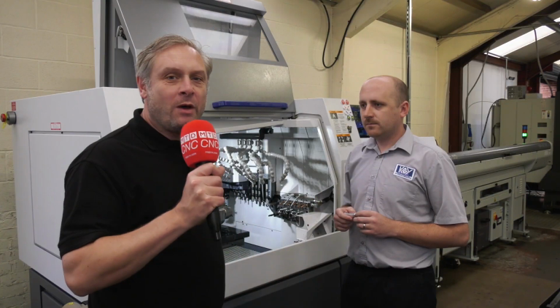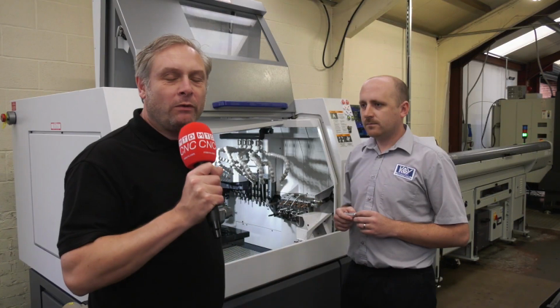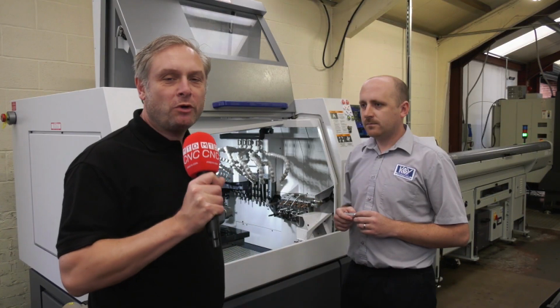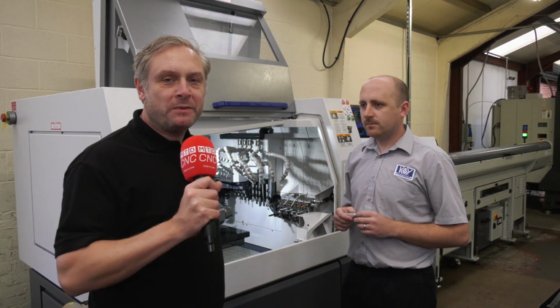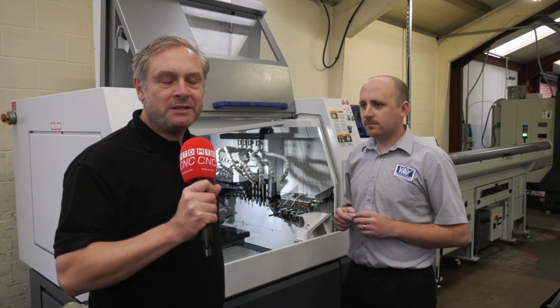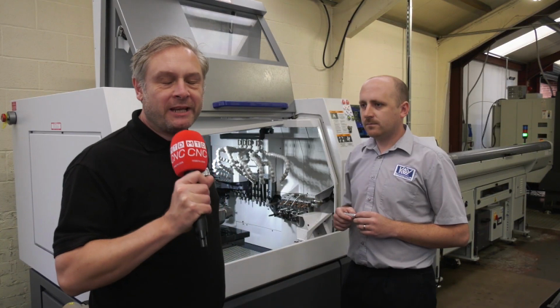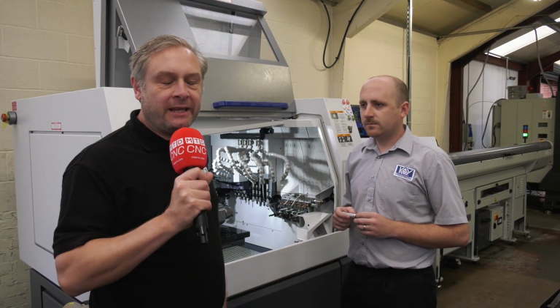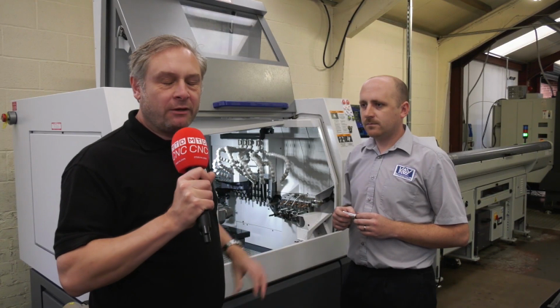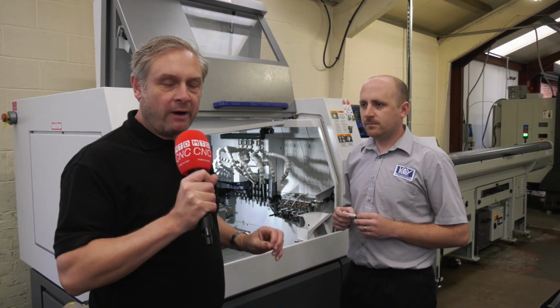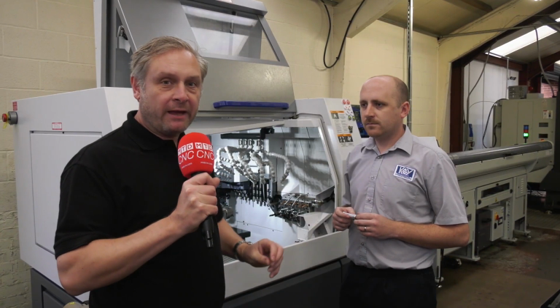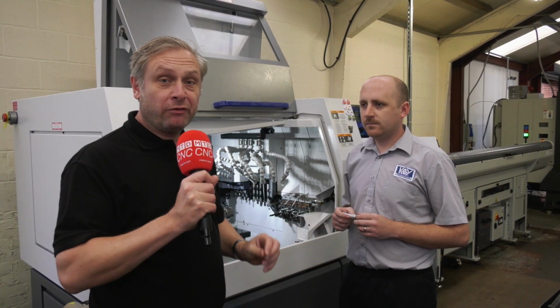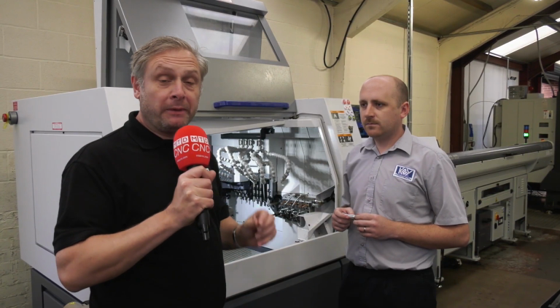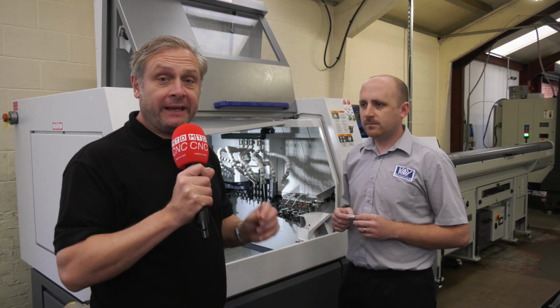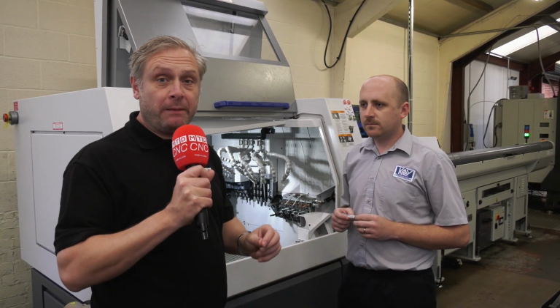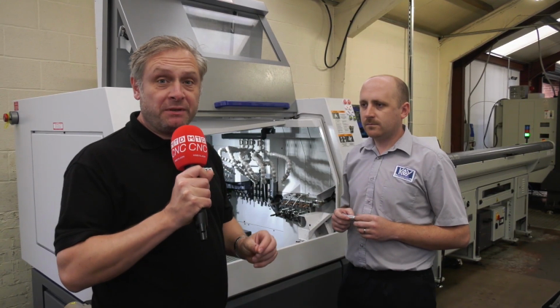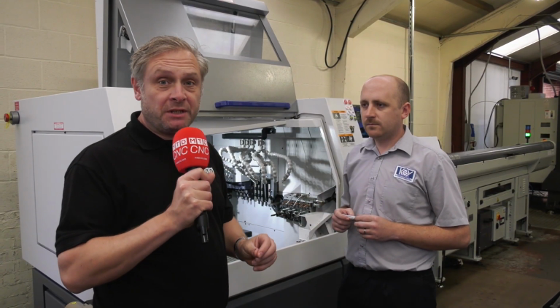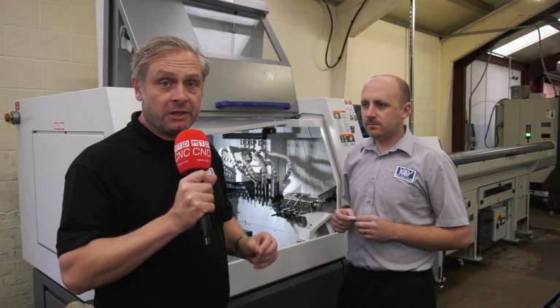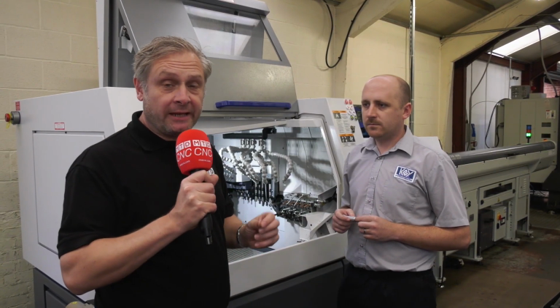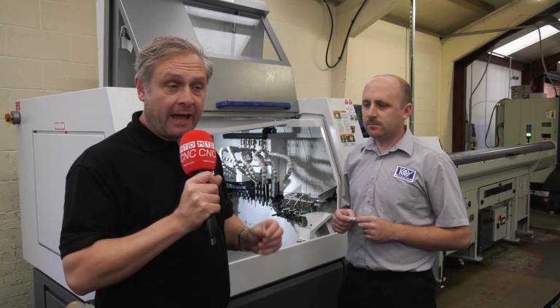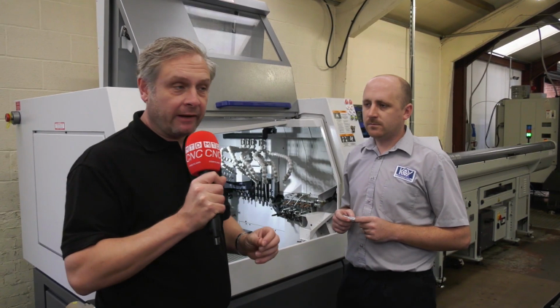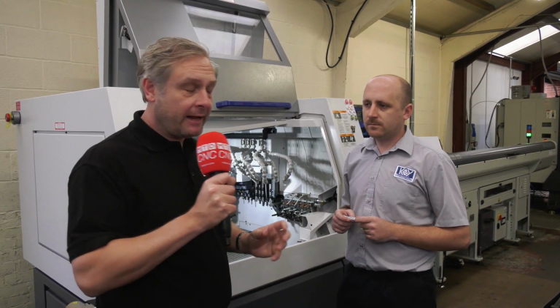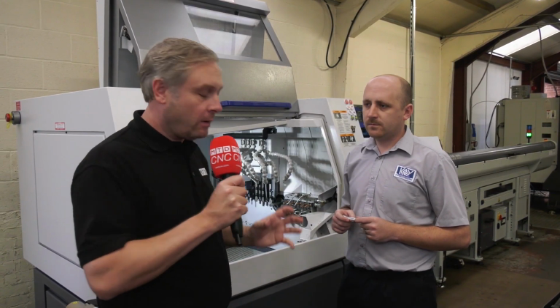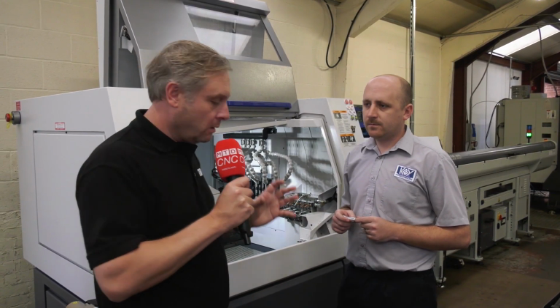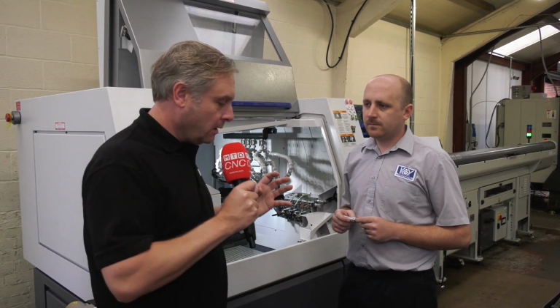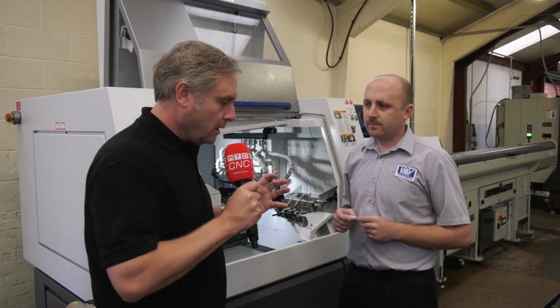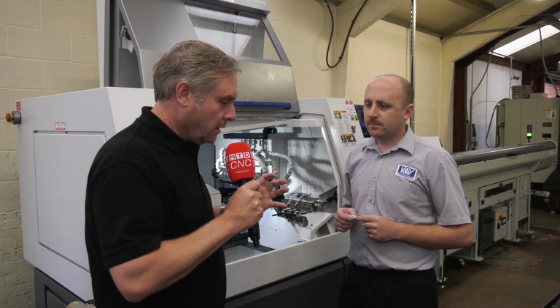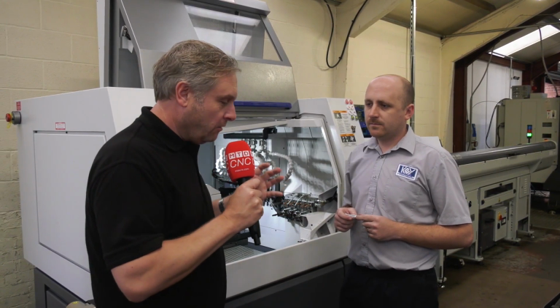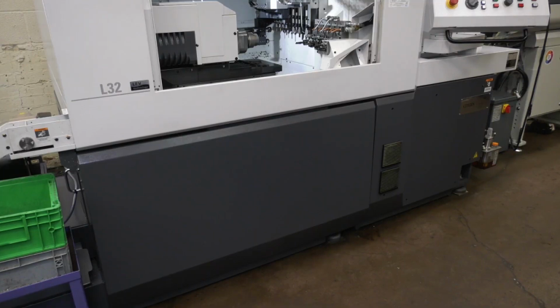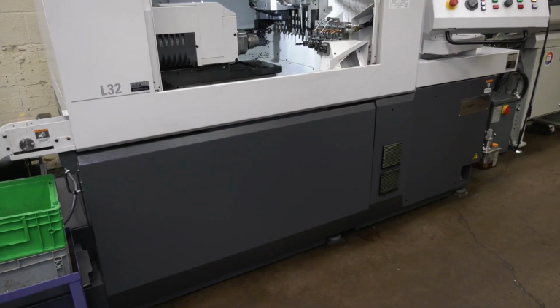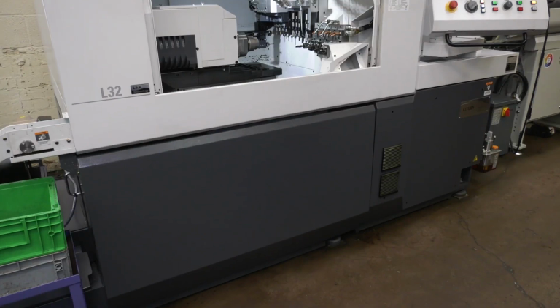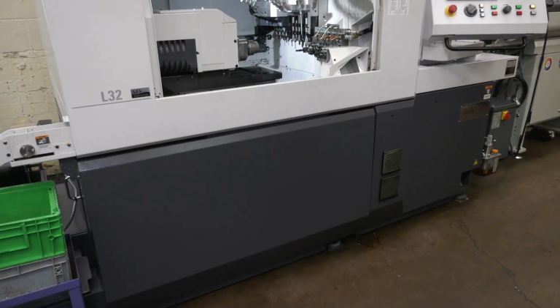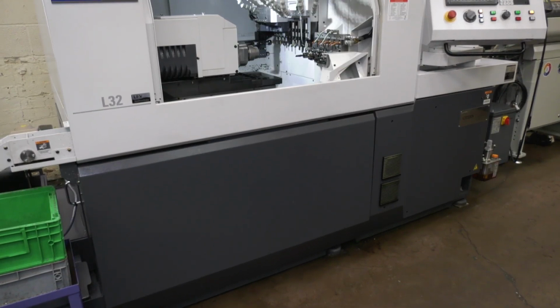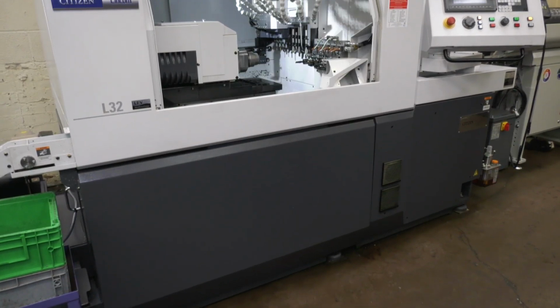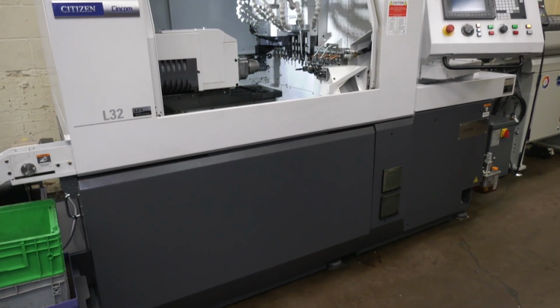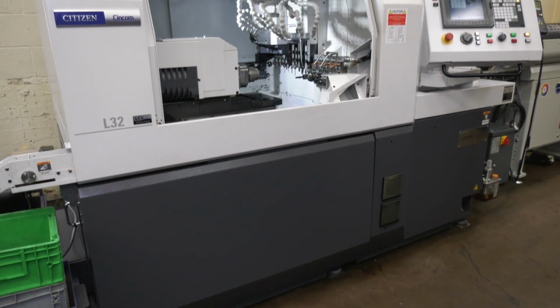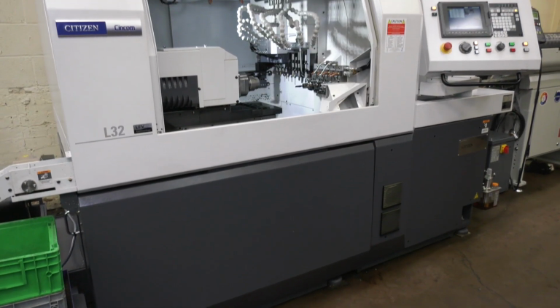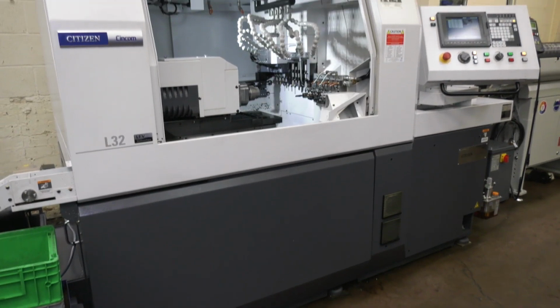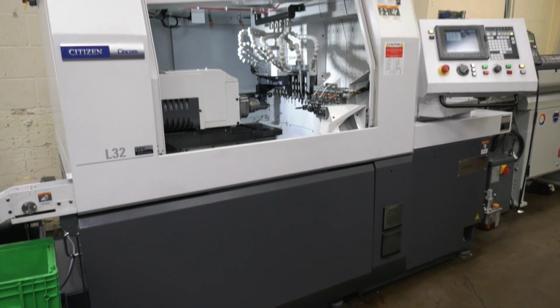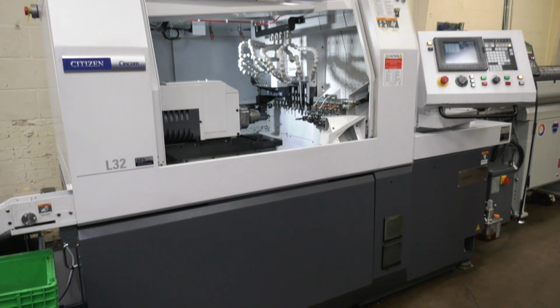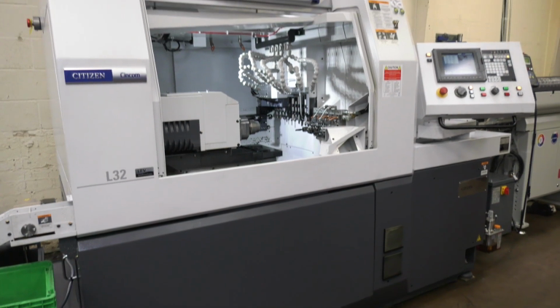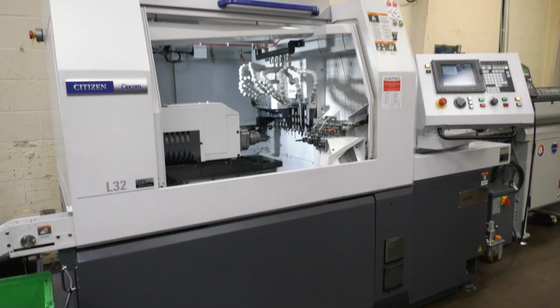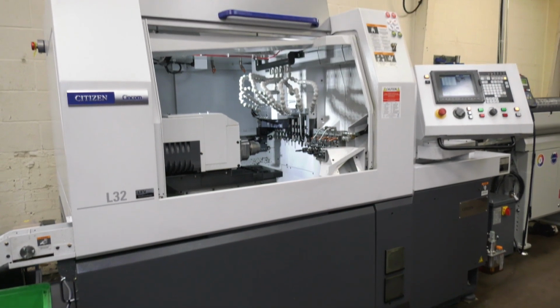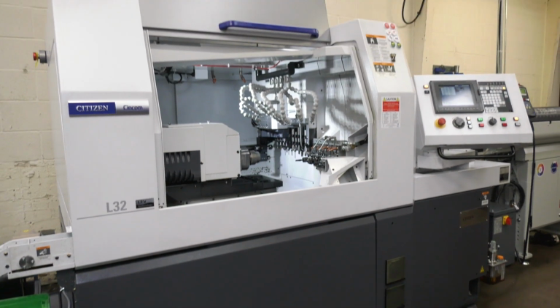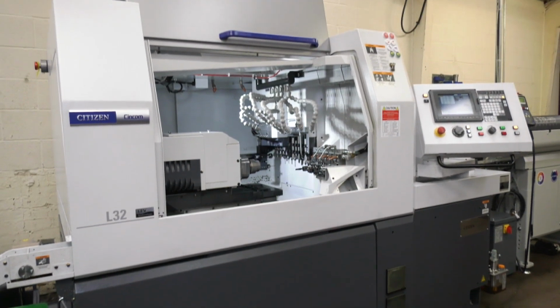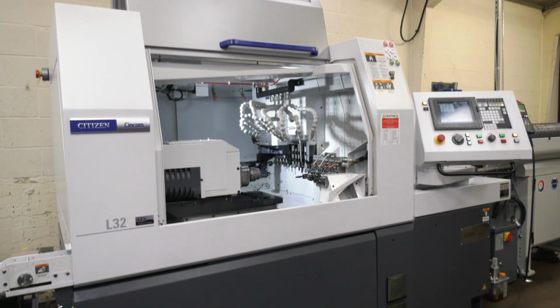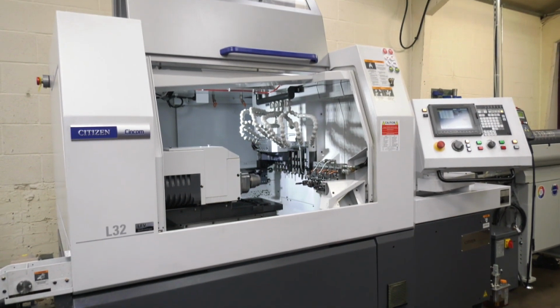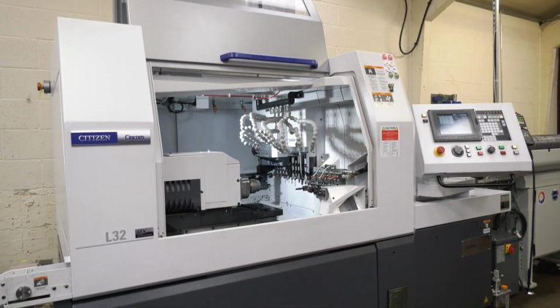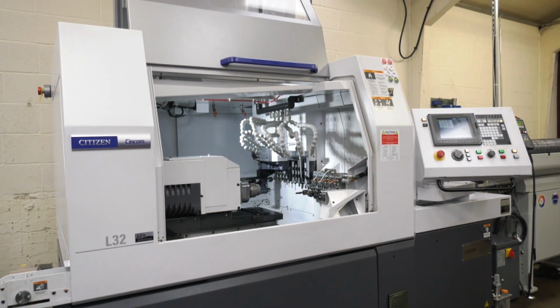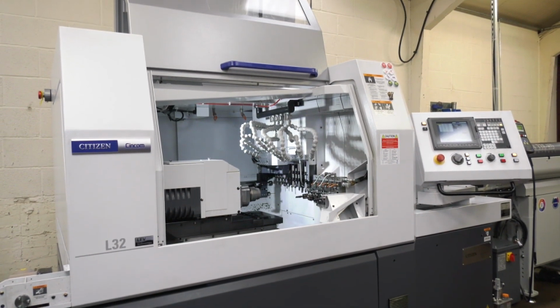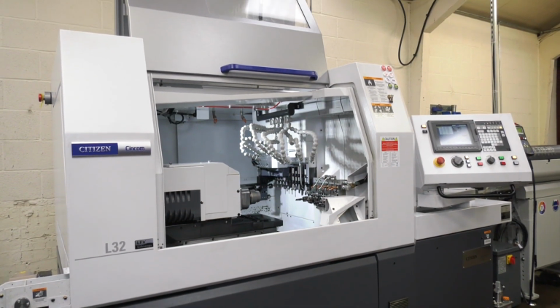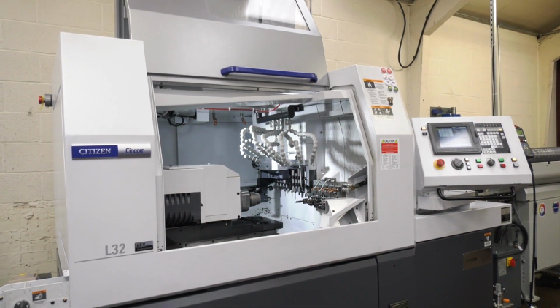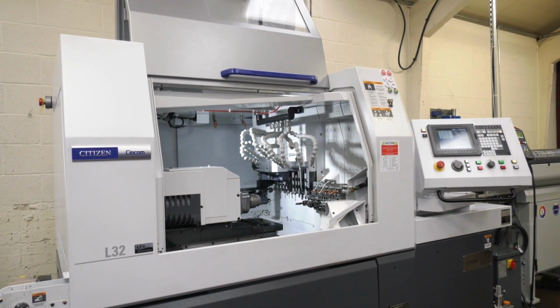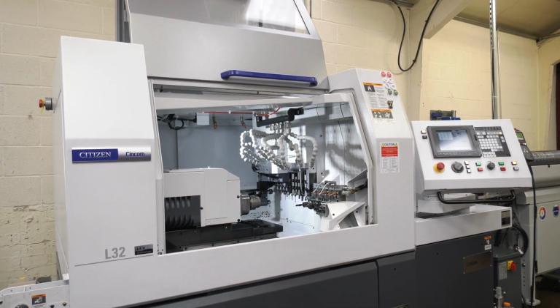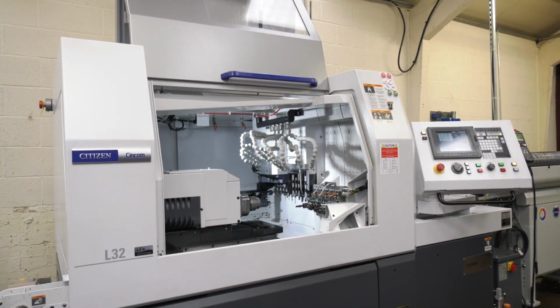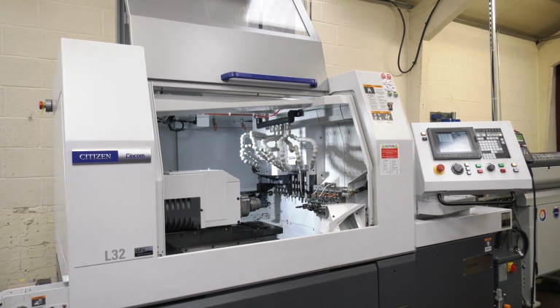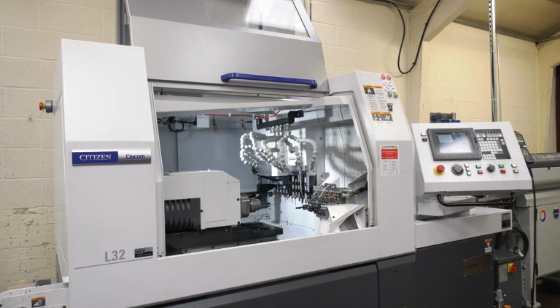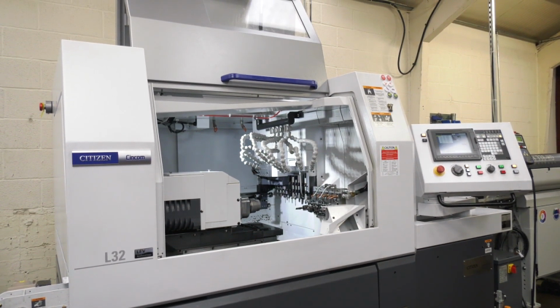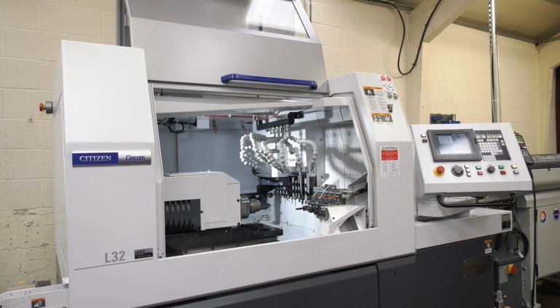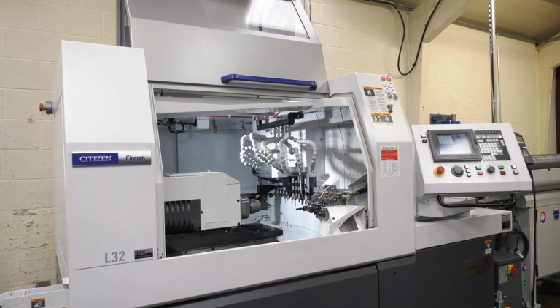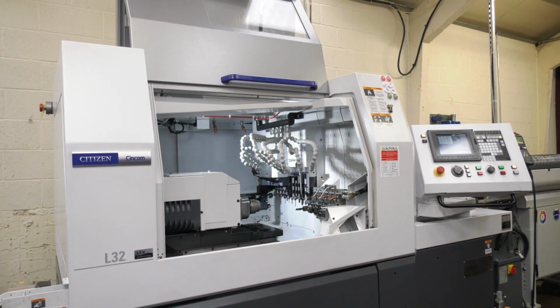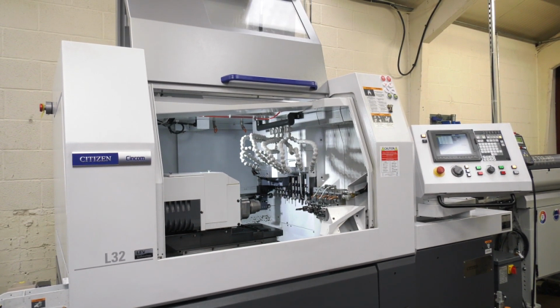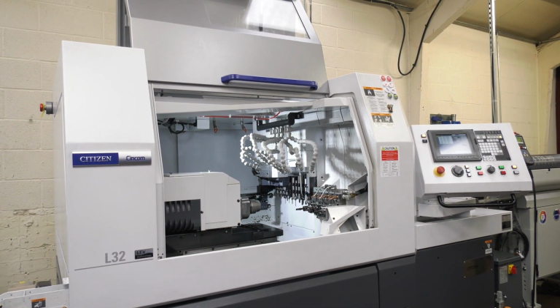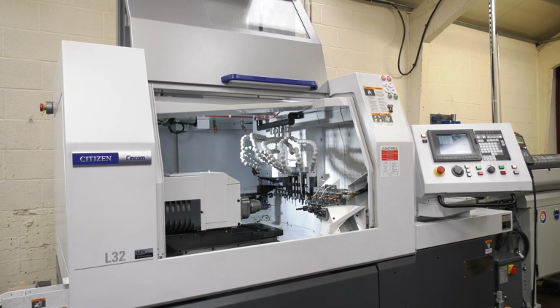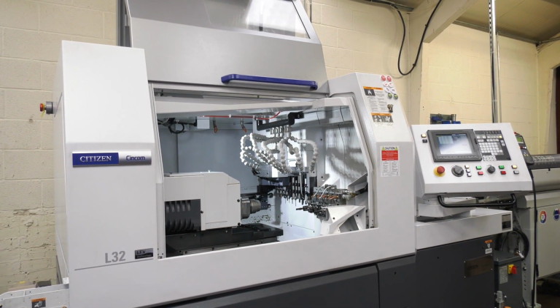We've dropped in to see Greg from Key Precision in Cannock. Now you bought a Citizen L32 Type 8 with LFE, but it's caused you a bit of a problem.